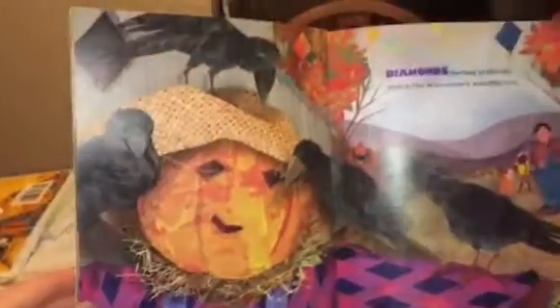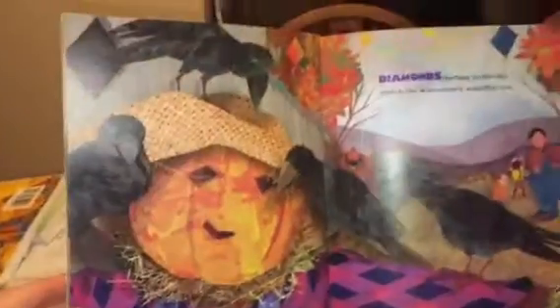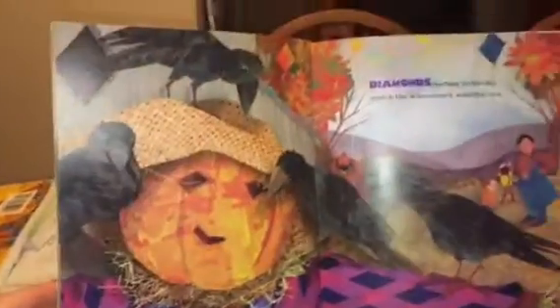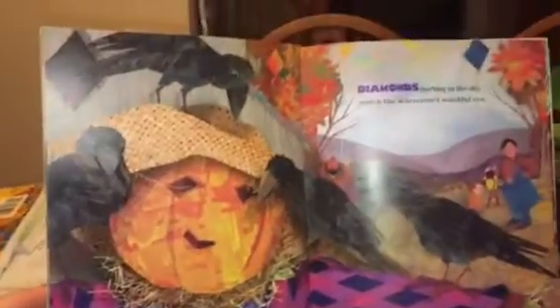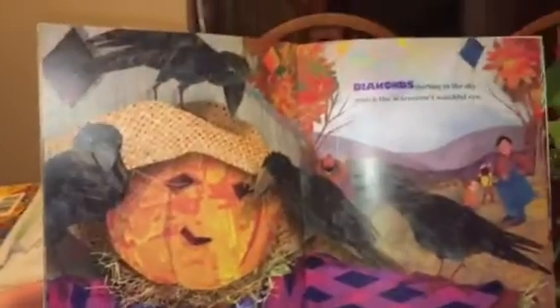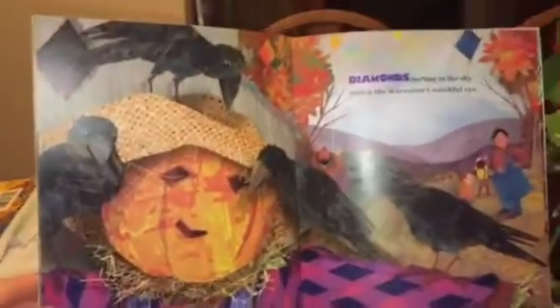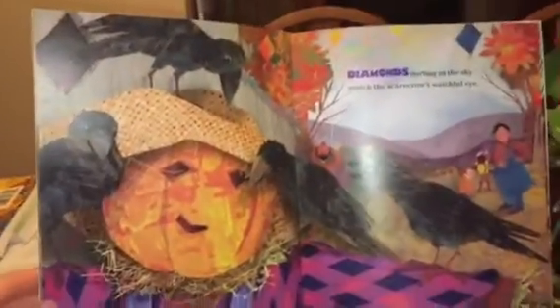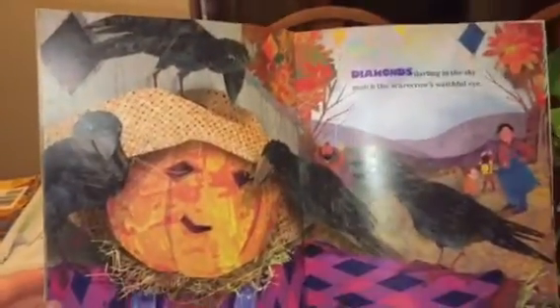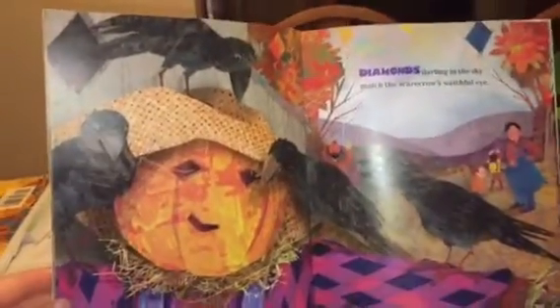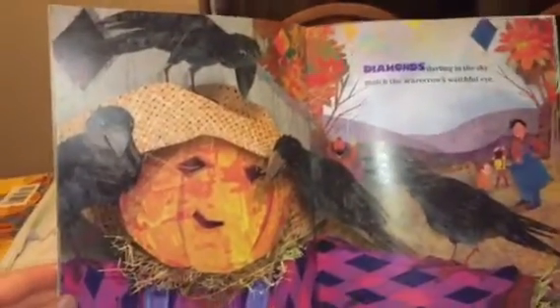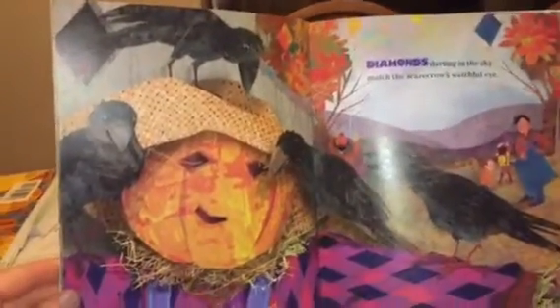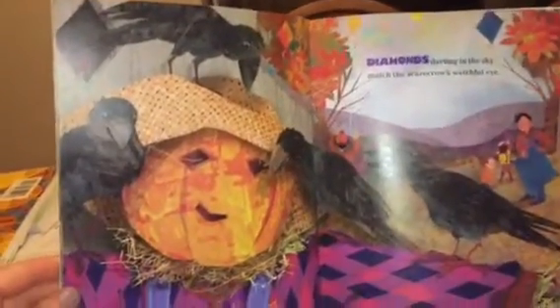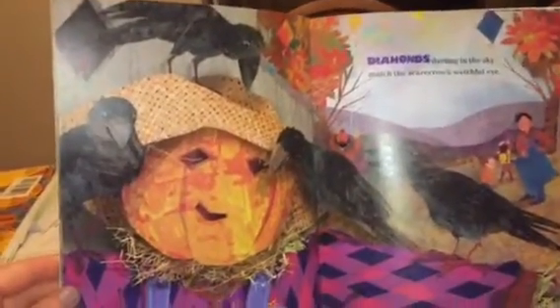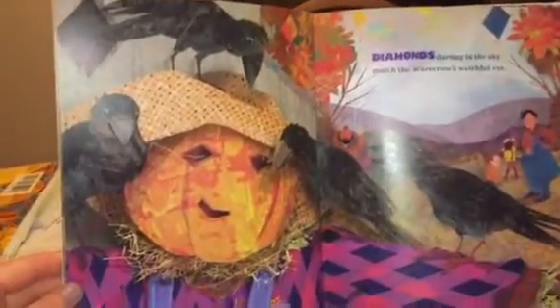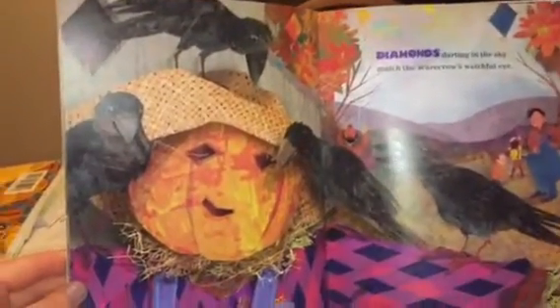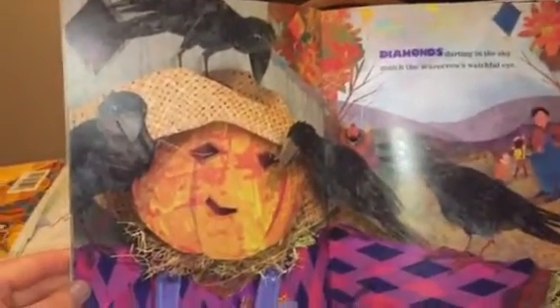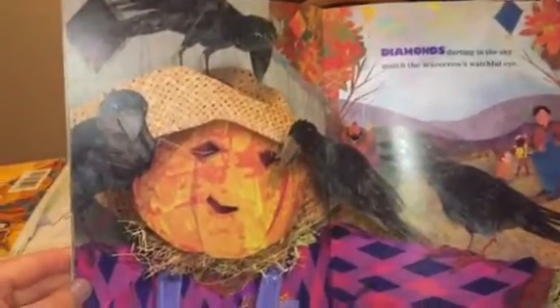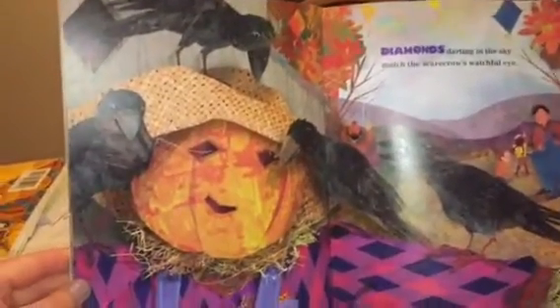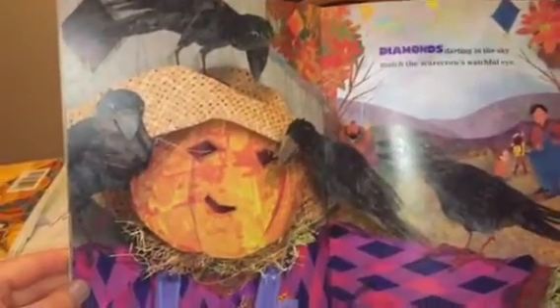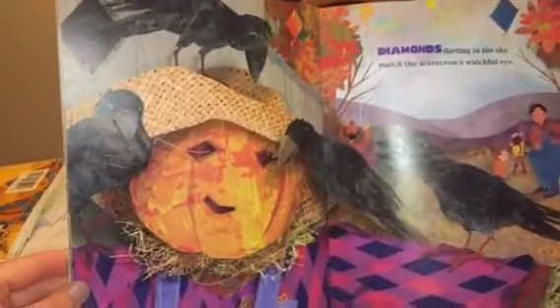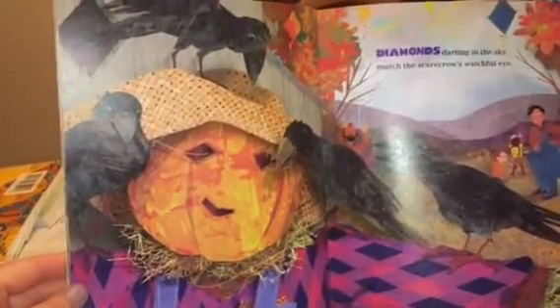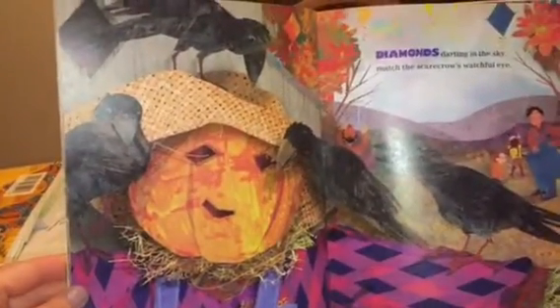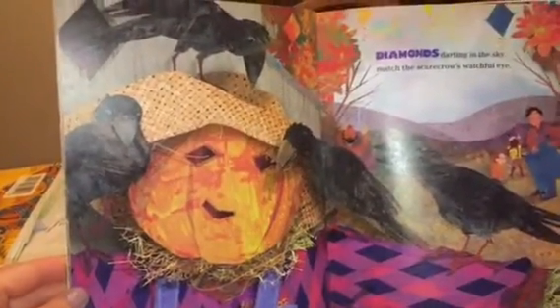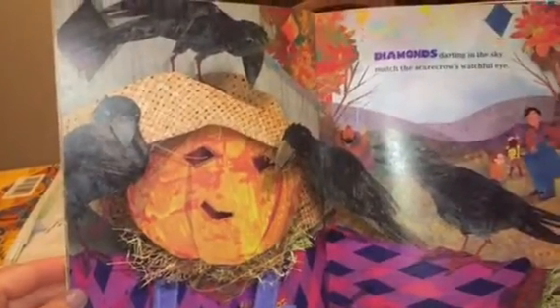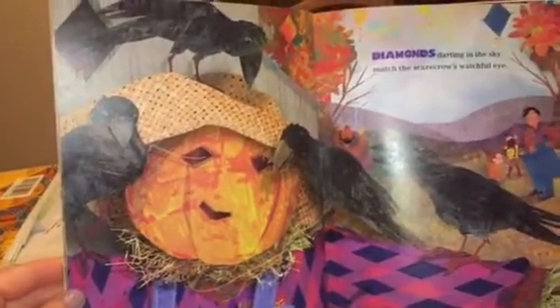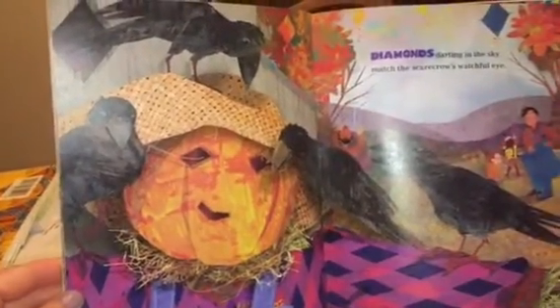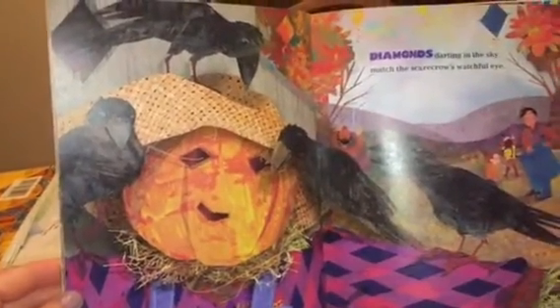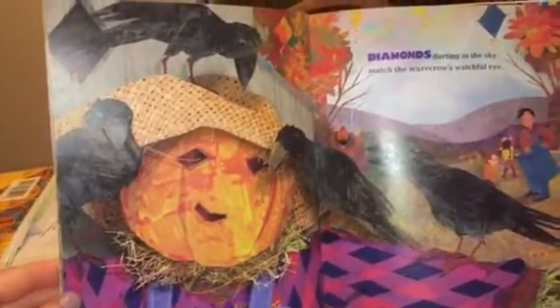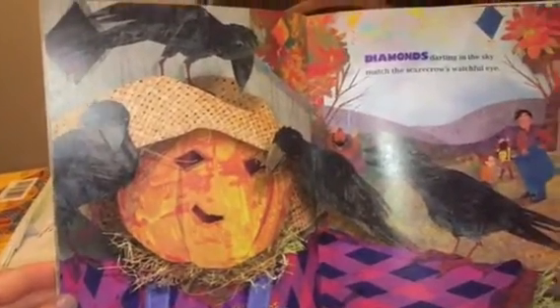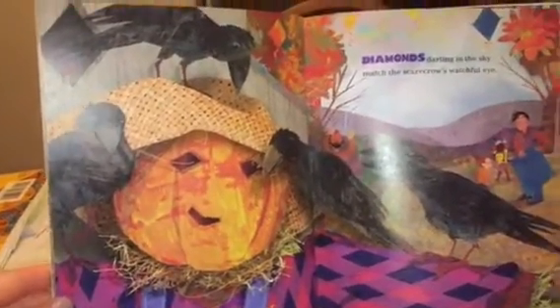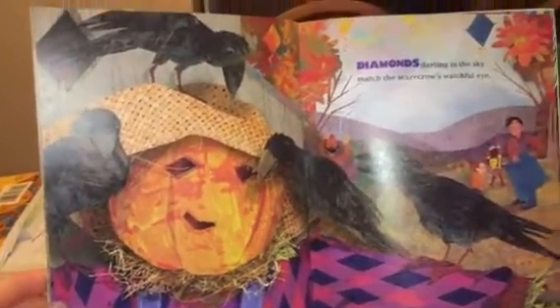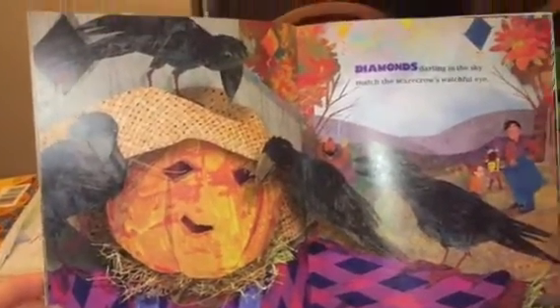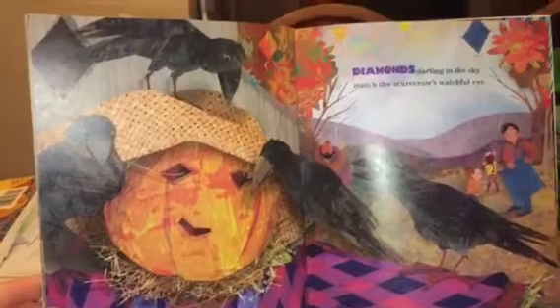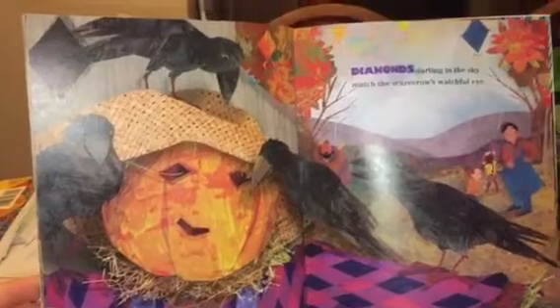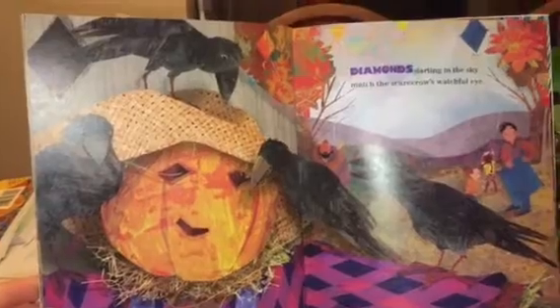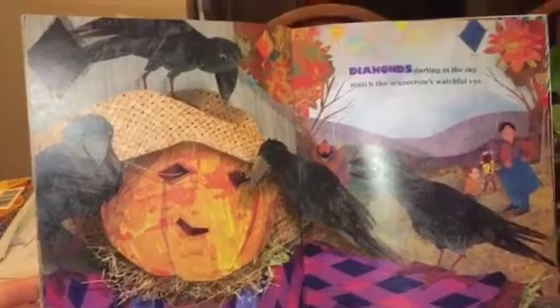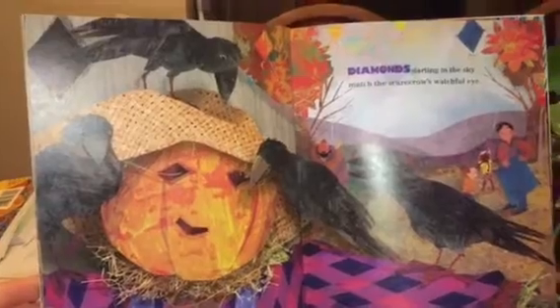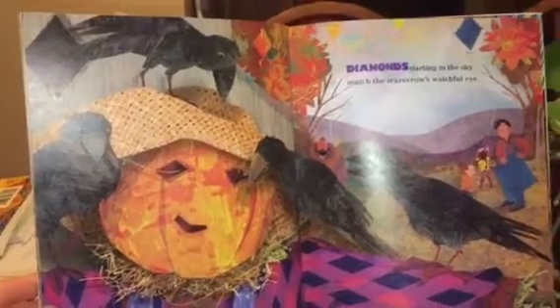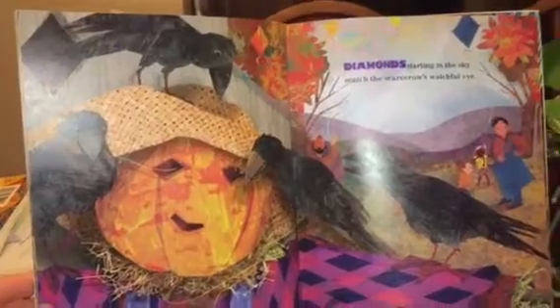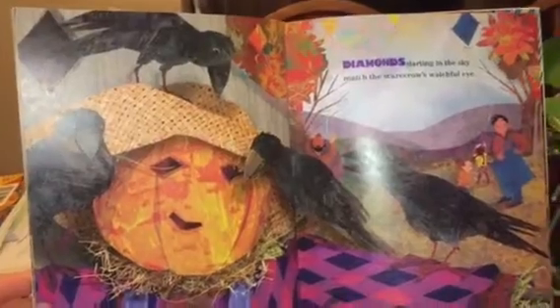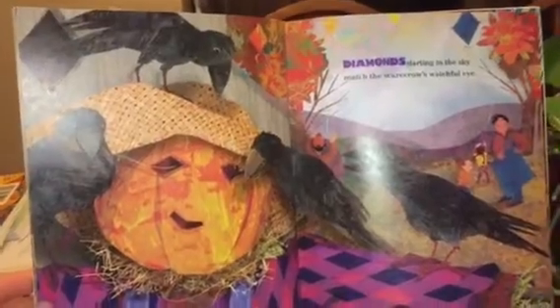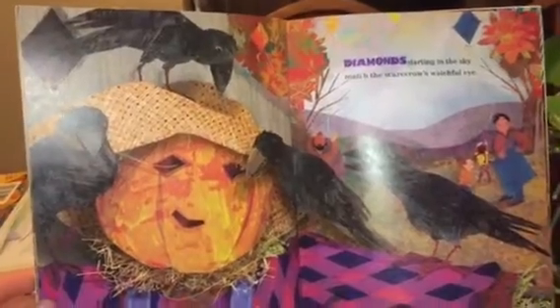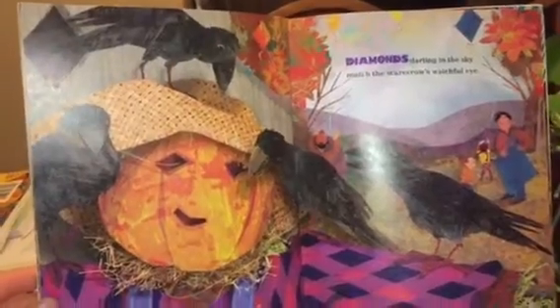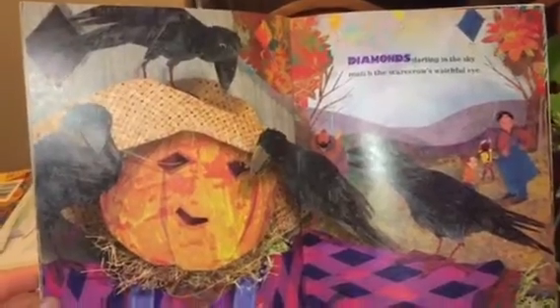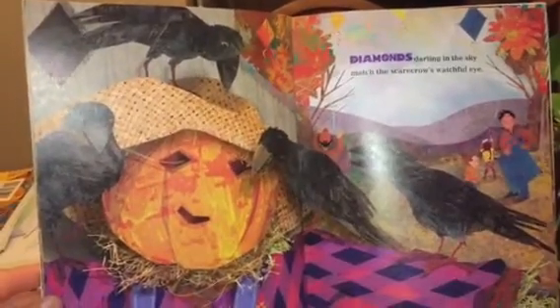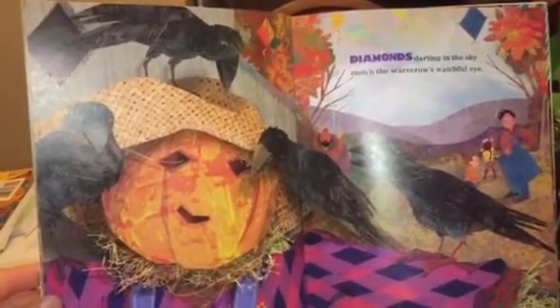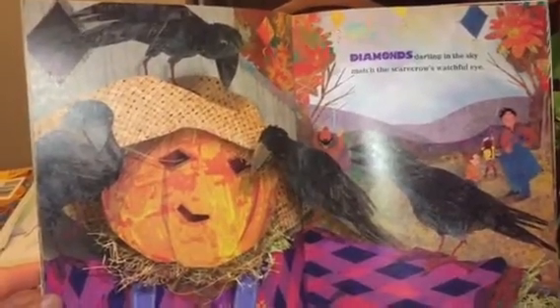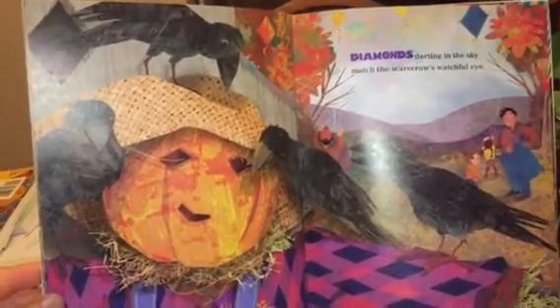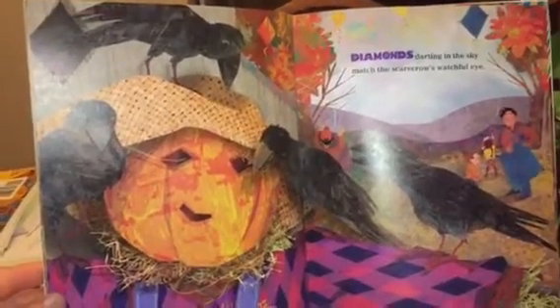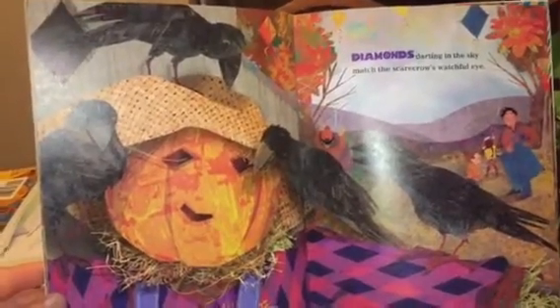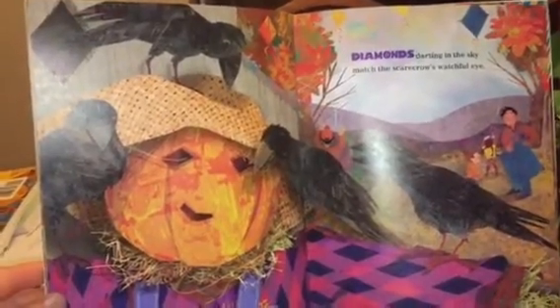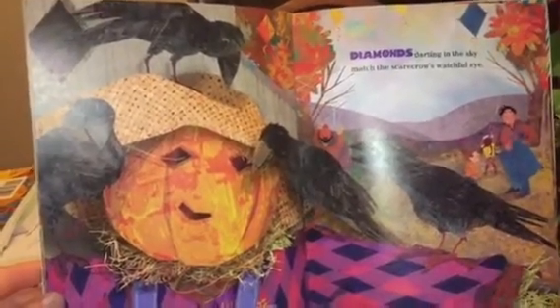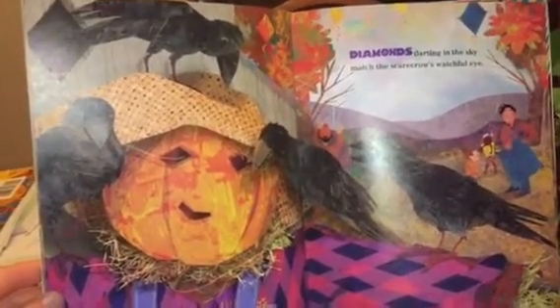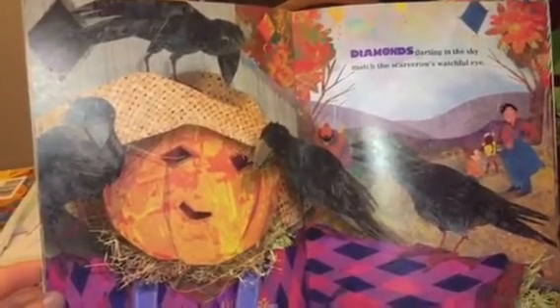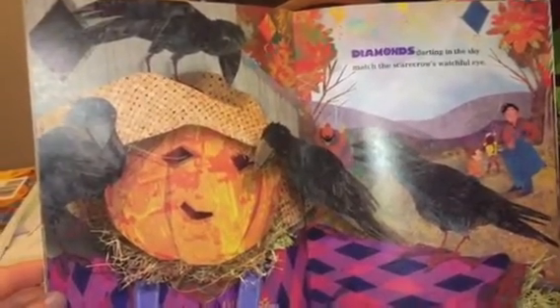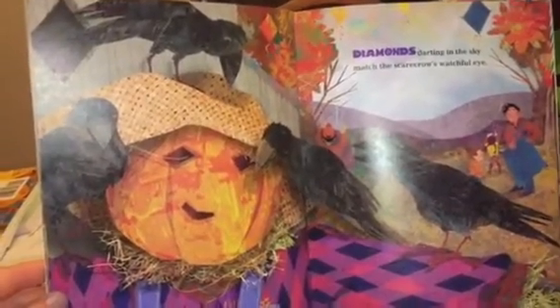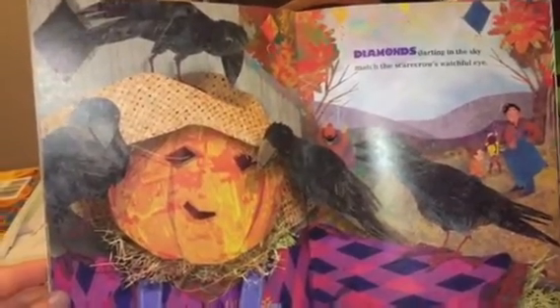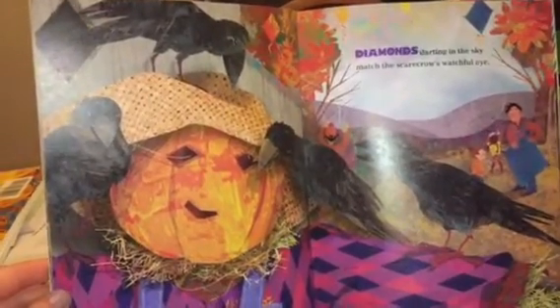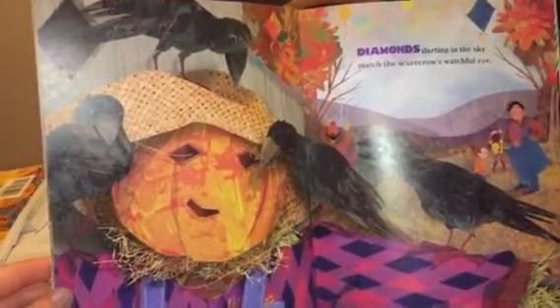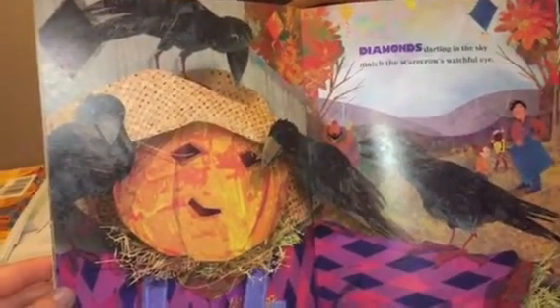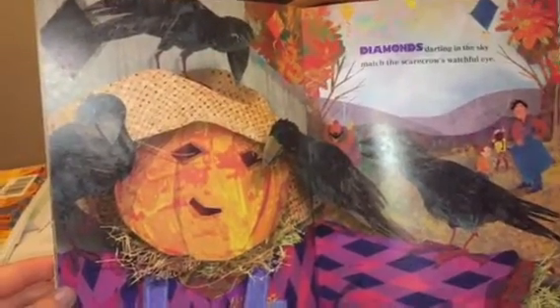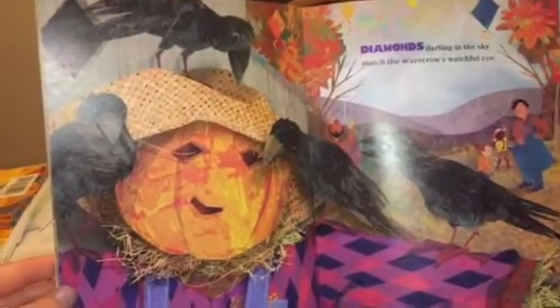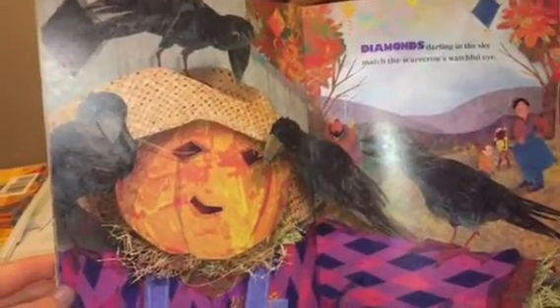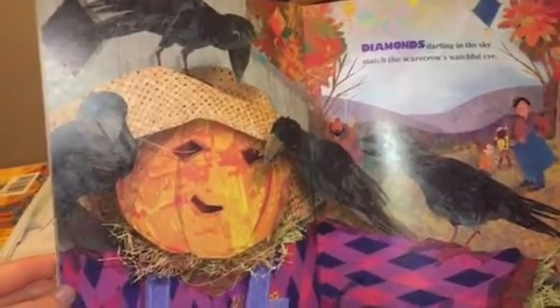Diamonds darting in the sky. Match the scarecrow's watchful eye.